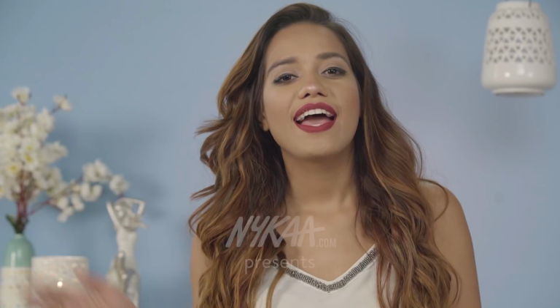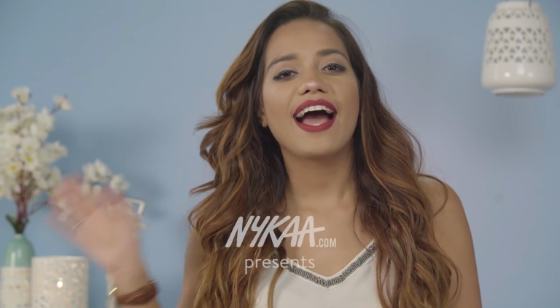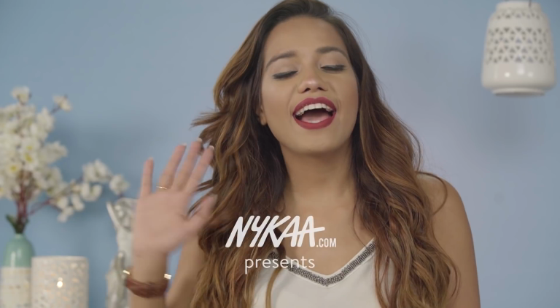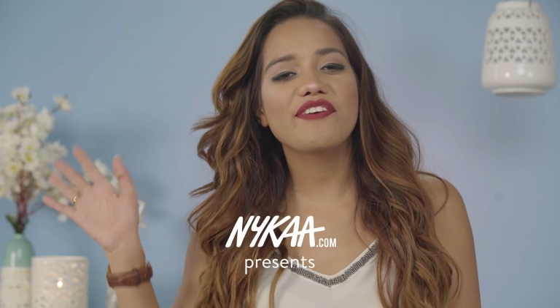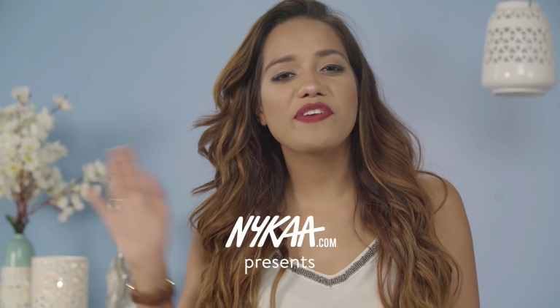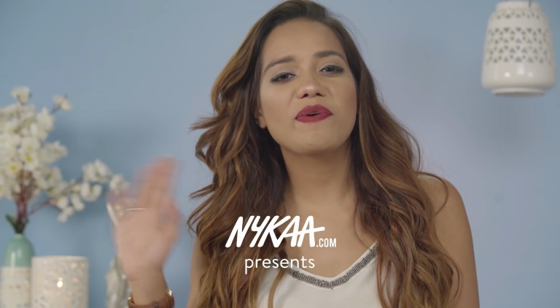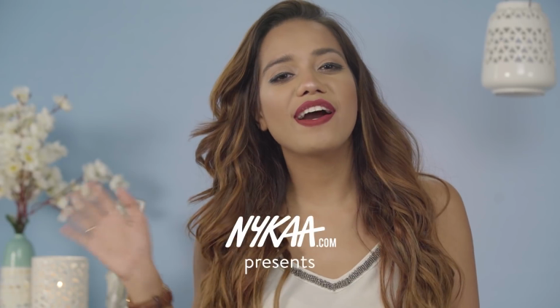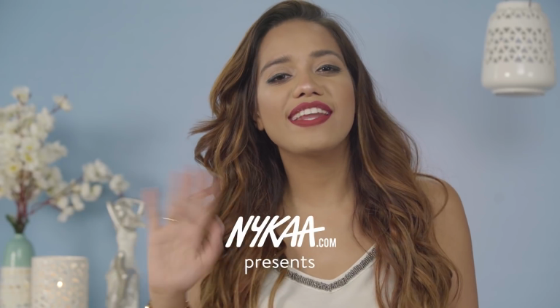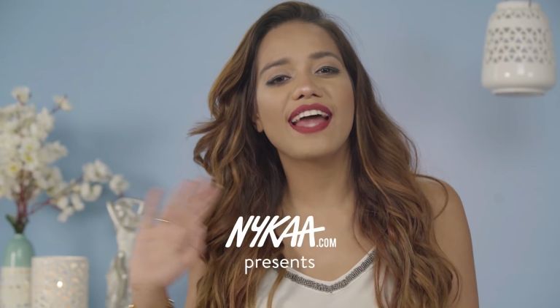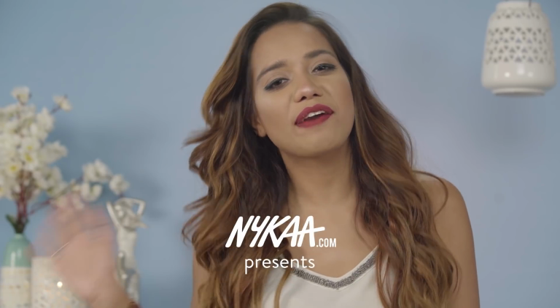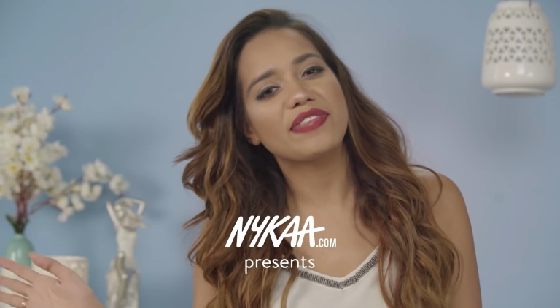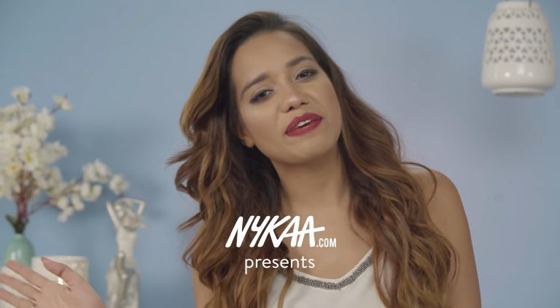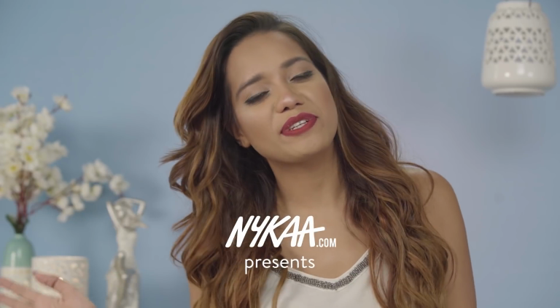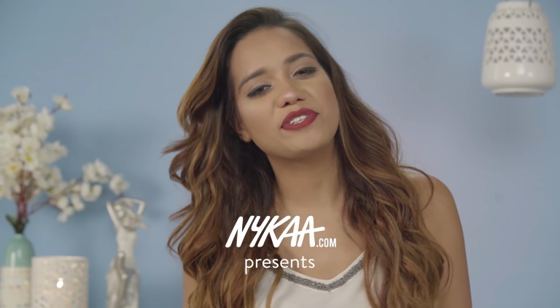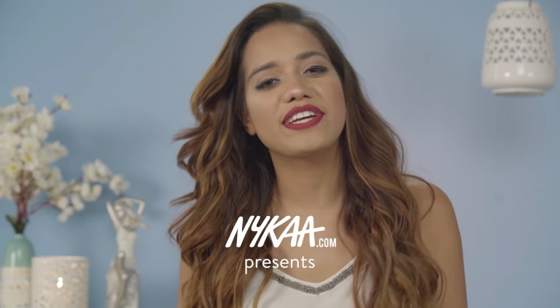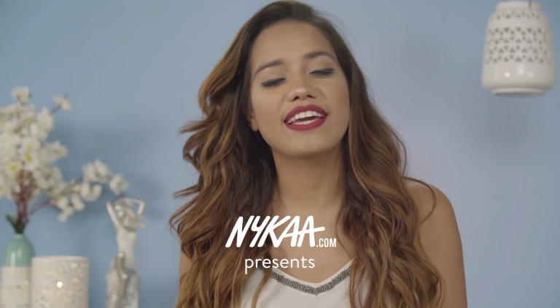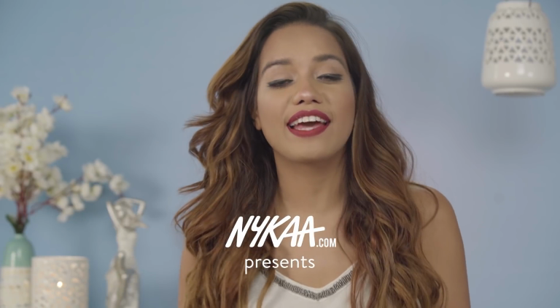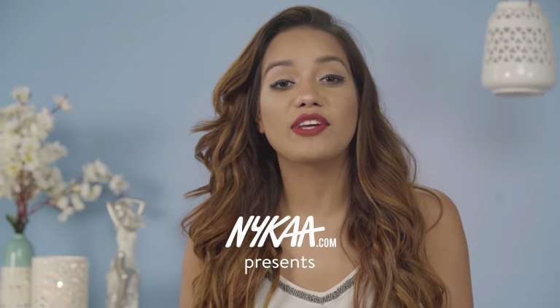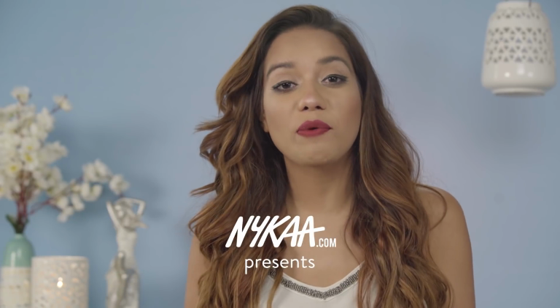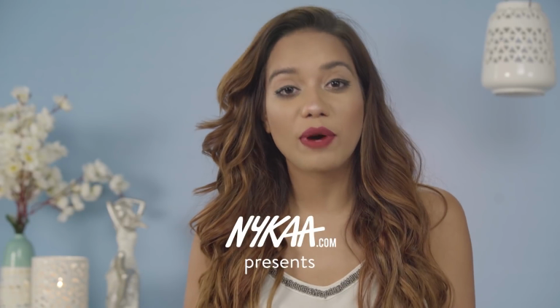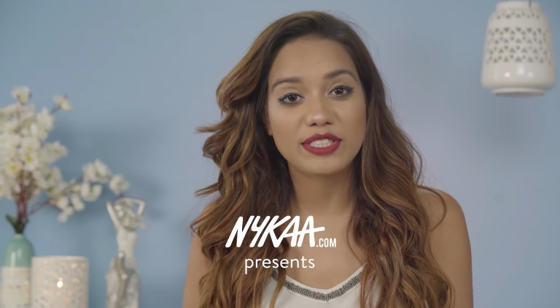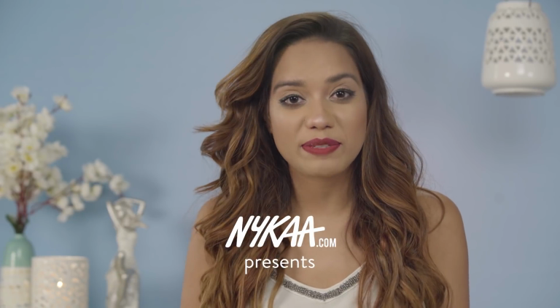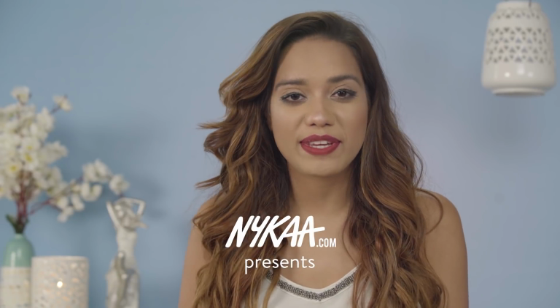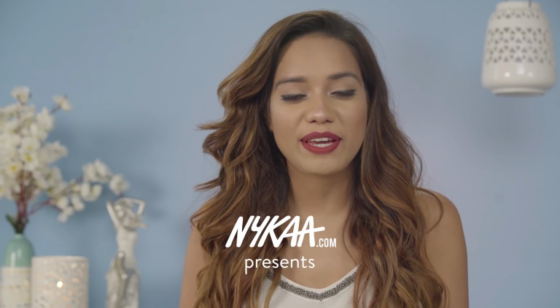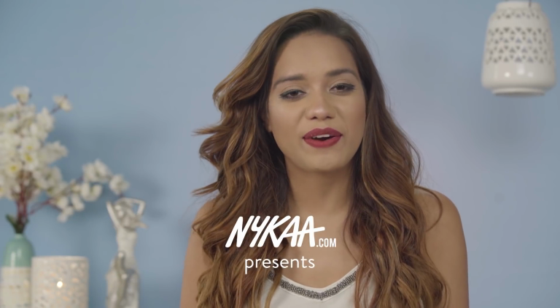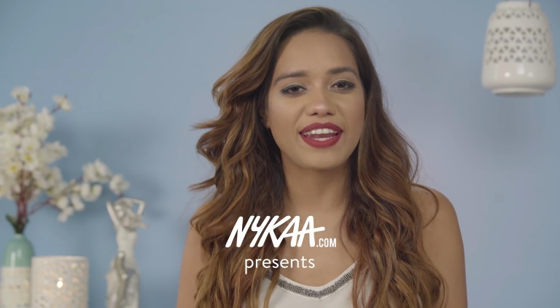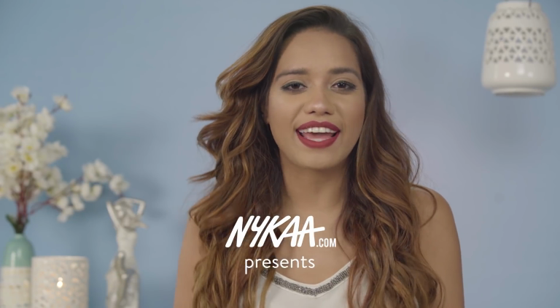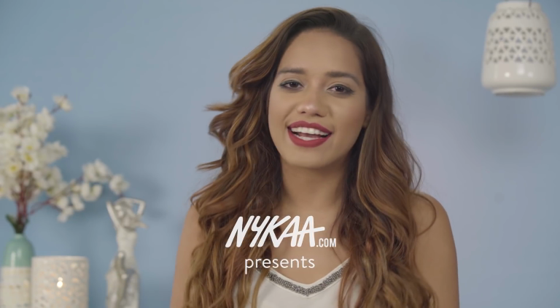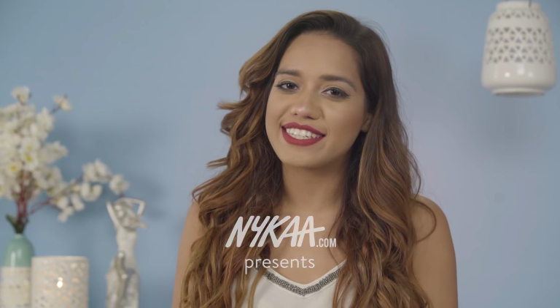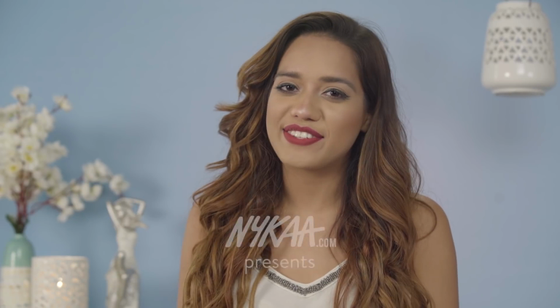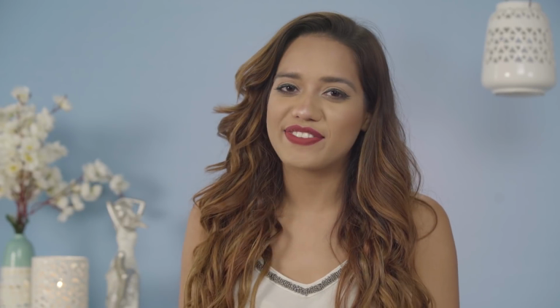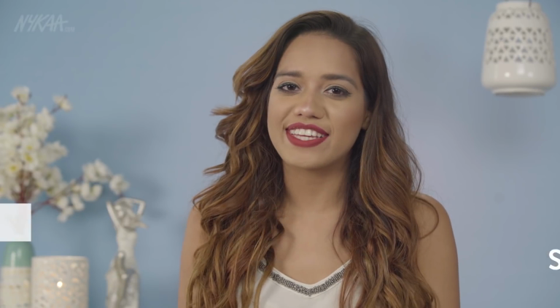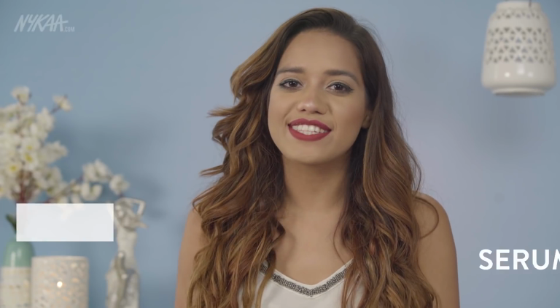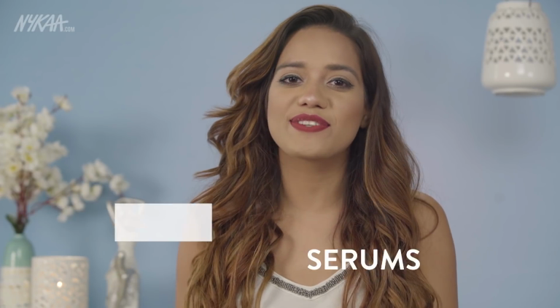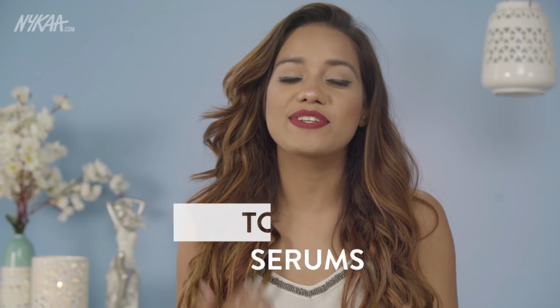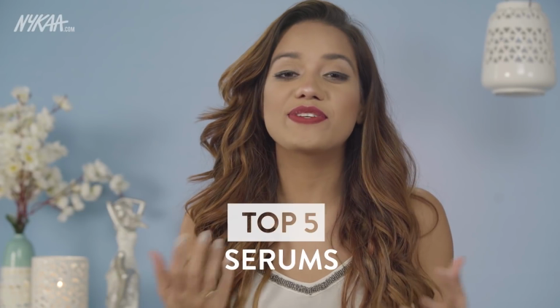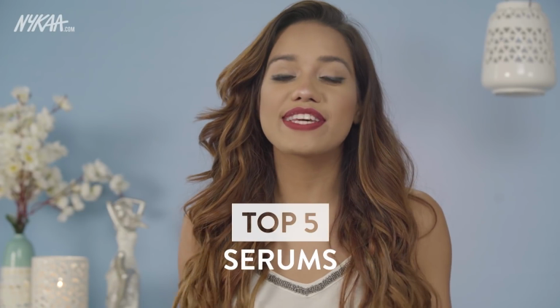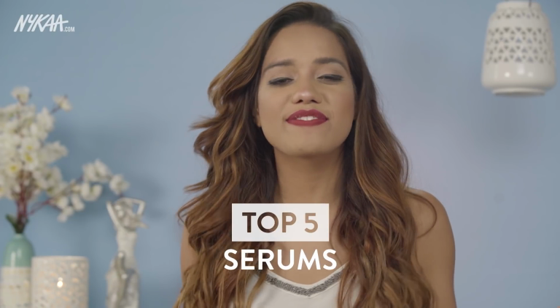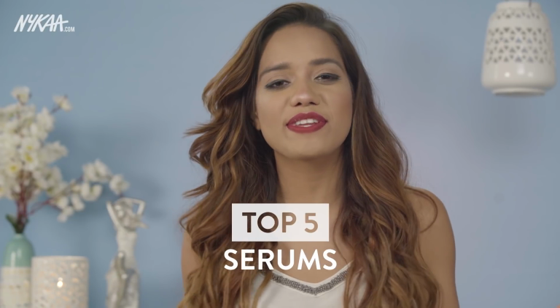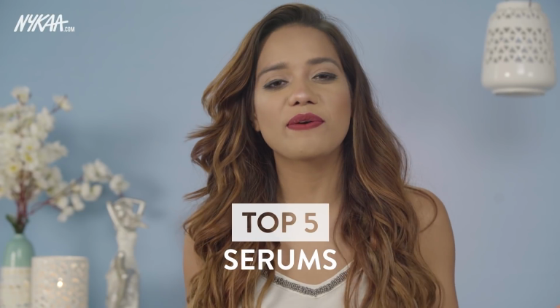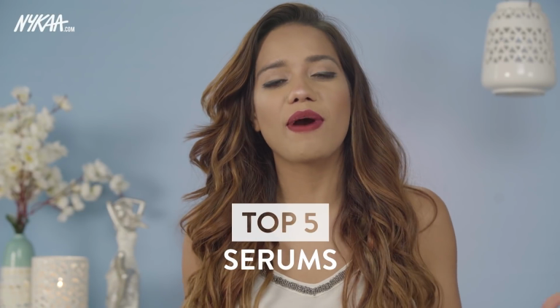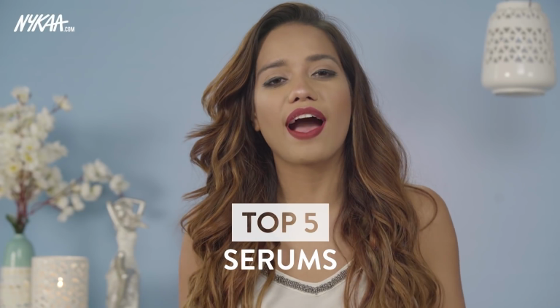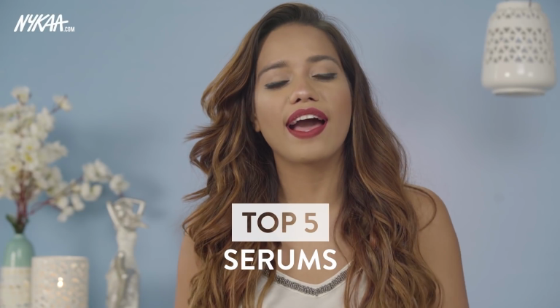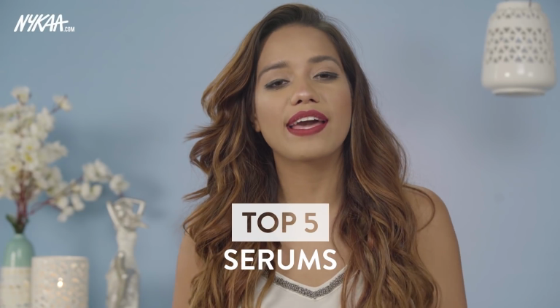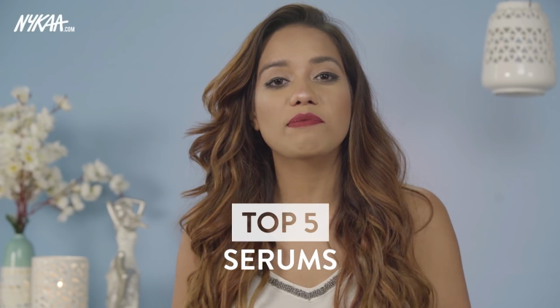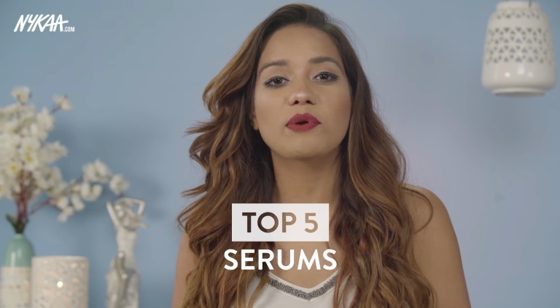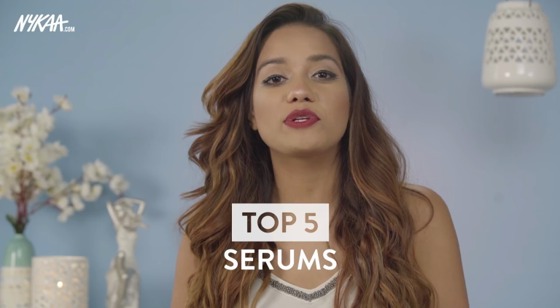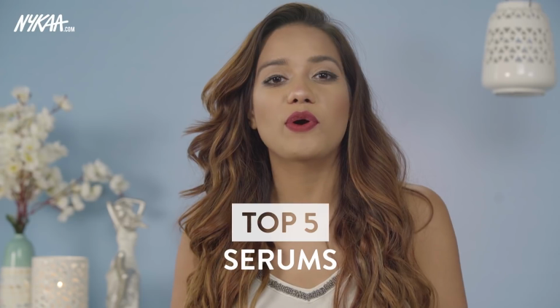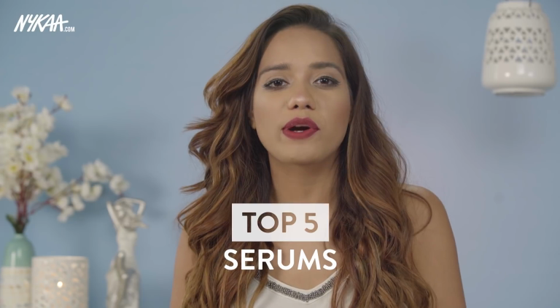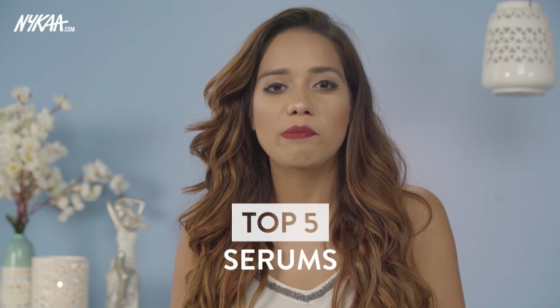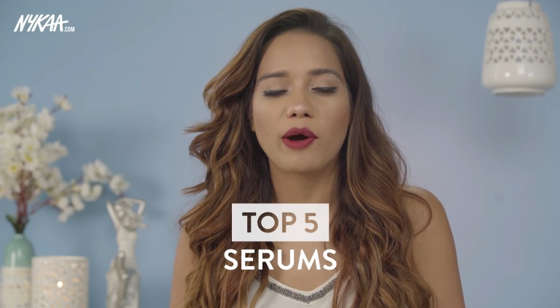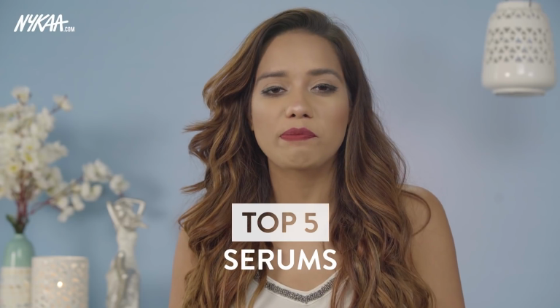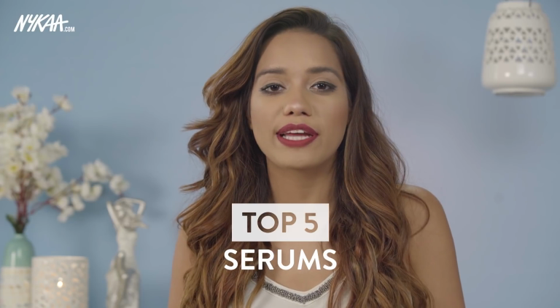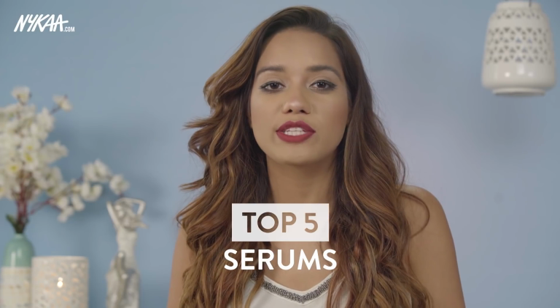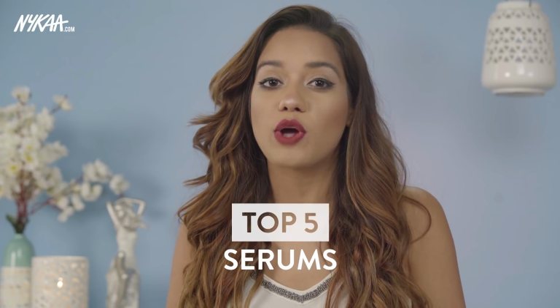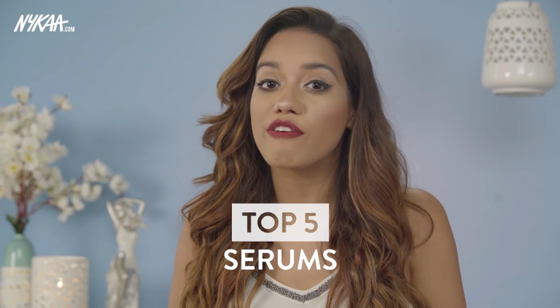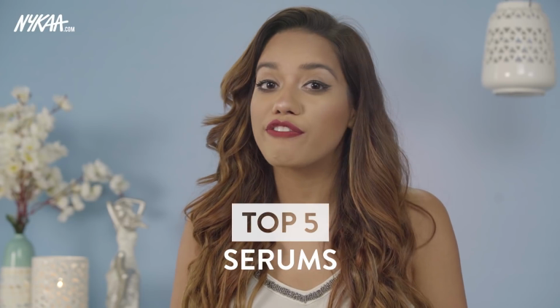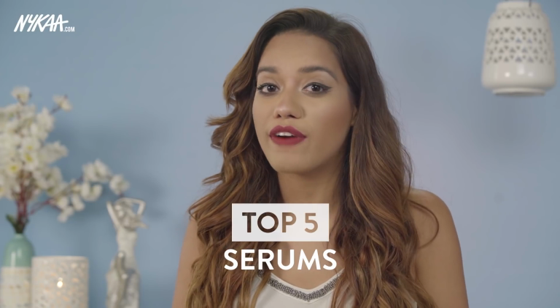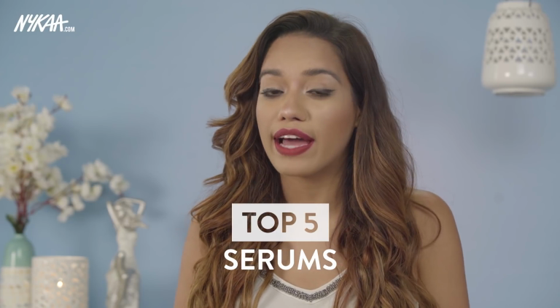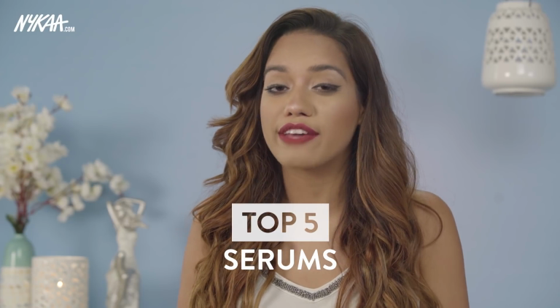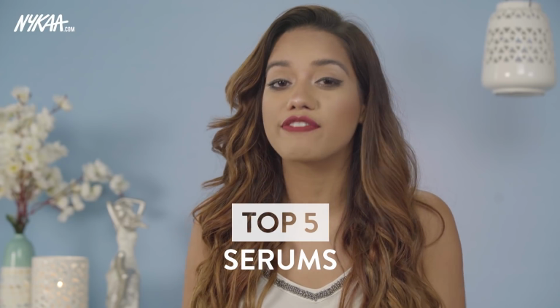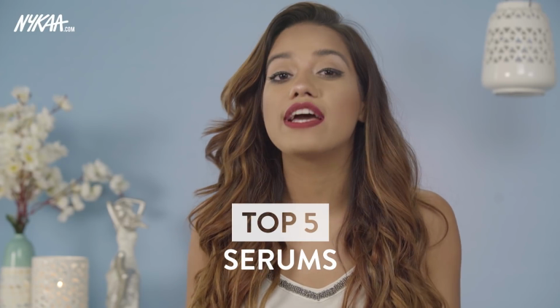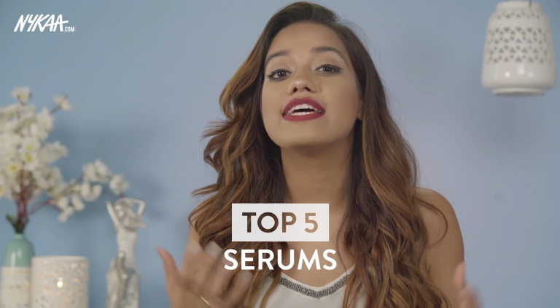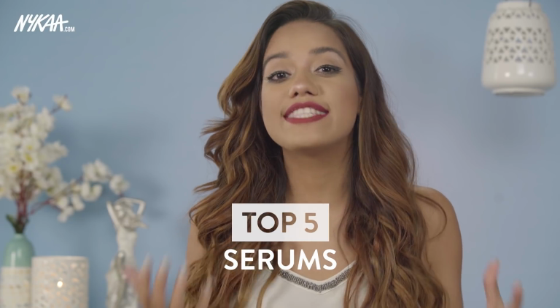Hi everyone, I'm Devashree and you're watching me on Naika TV. In today's video, I am going to talk about my top 5 serums.